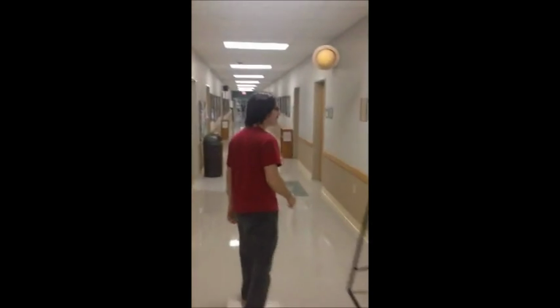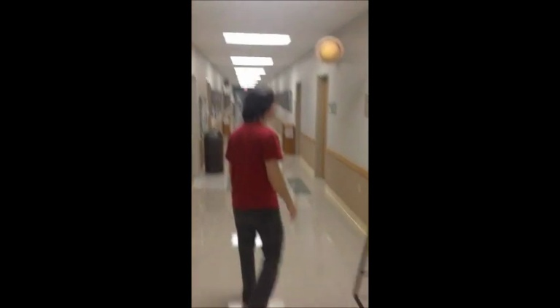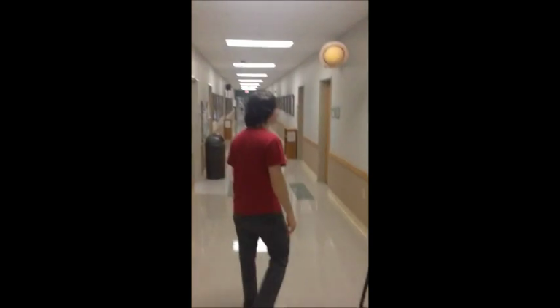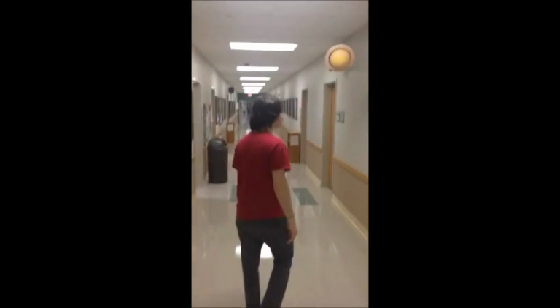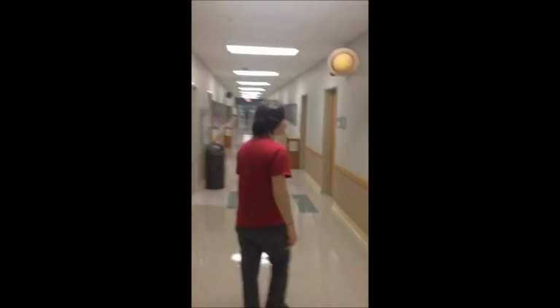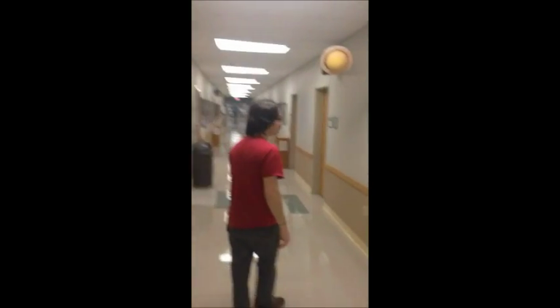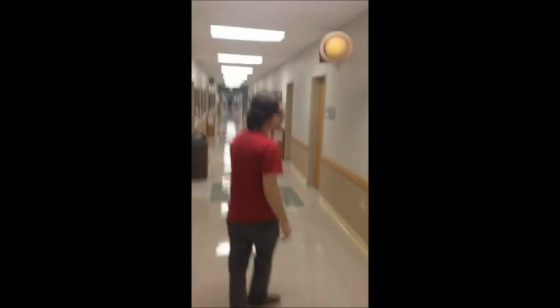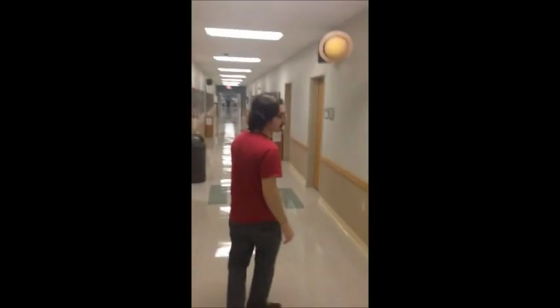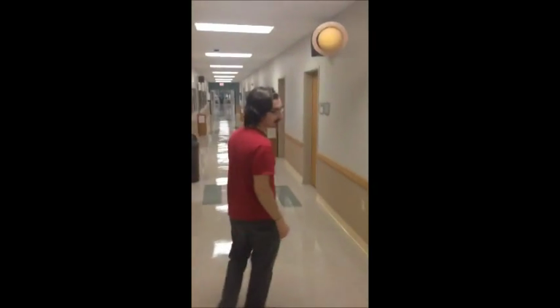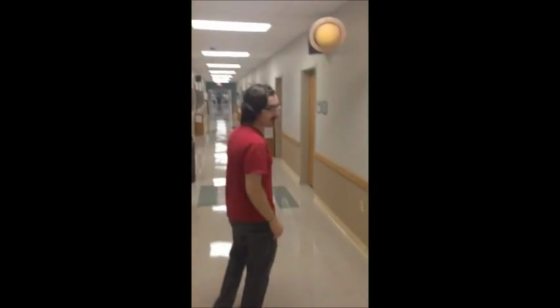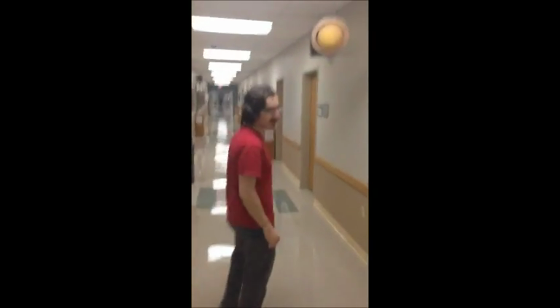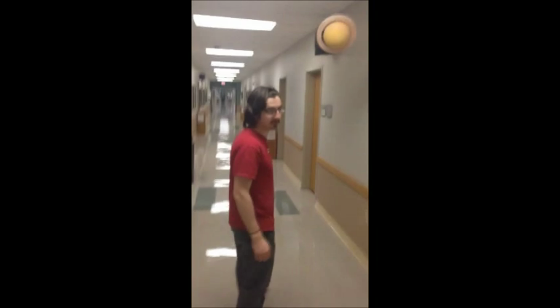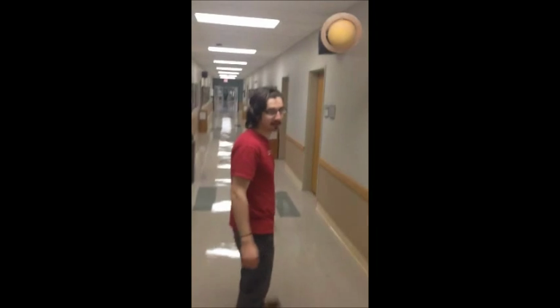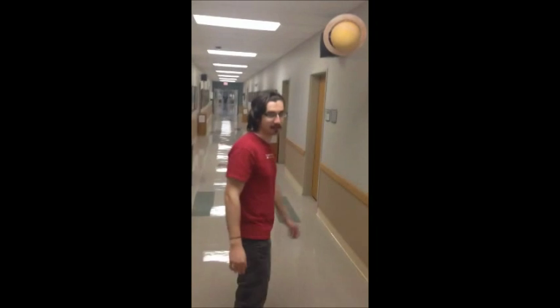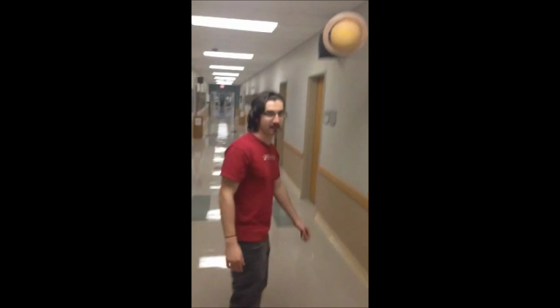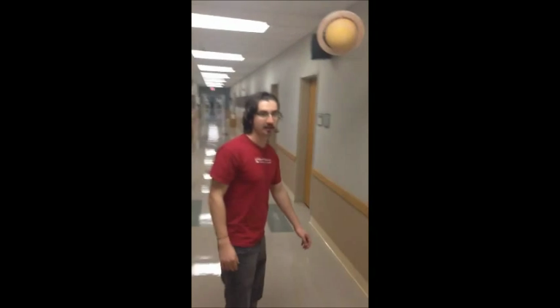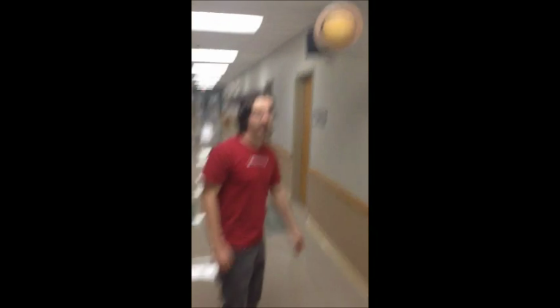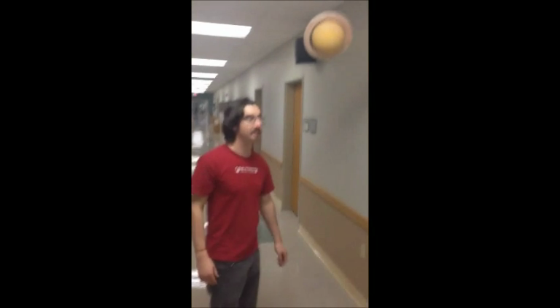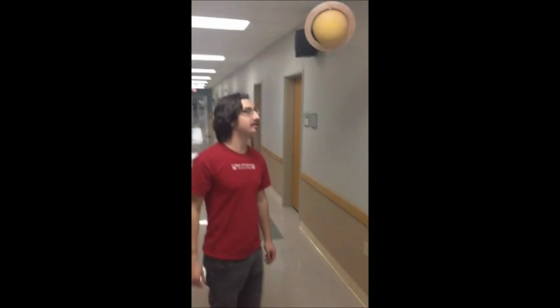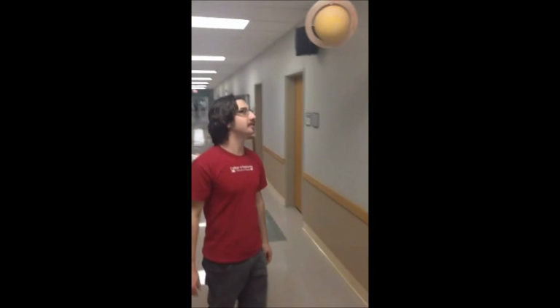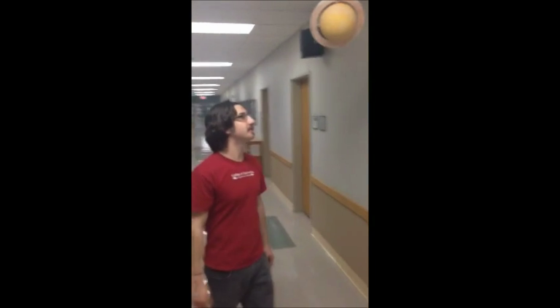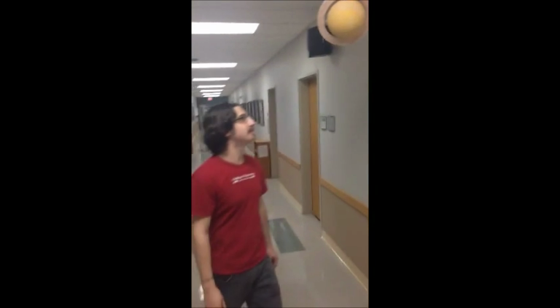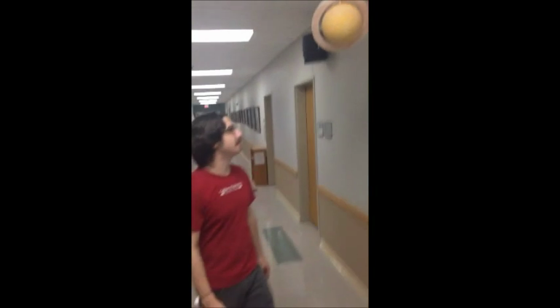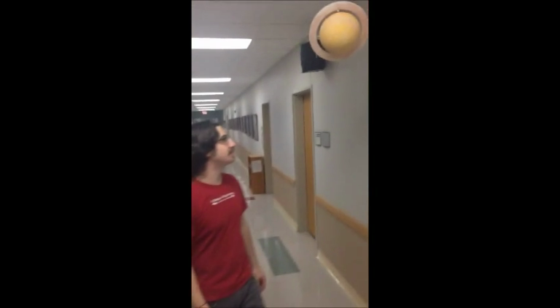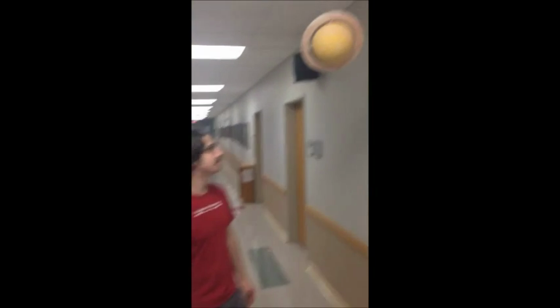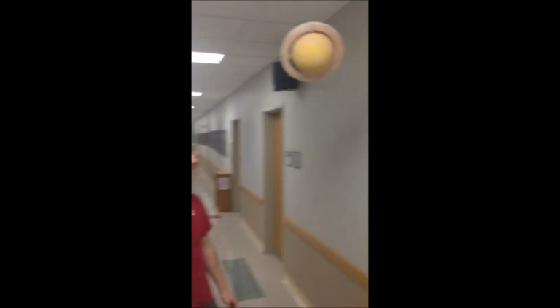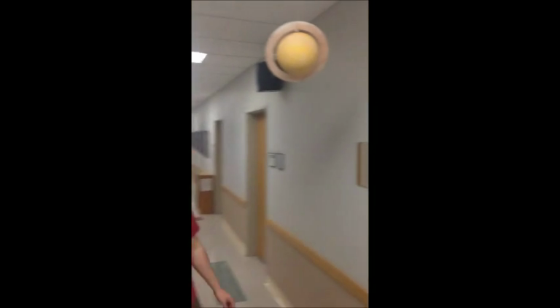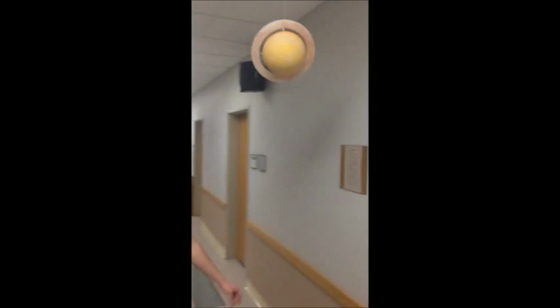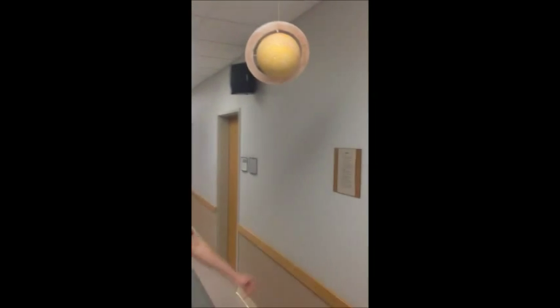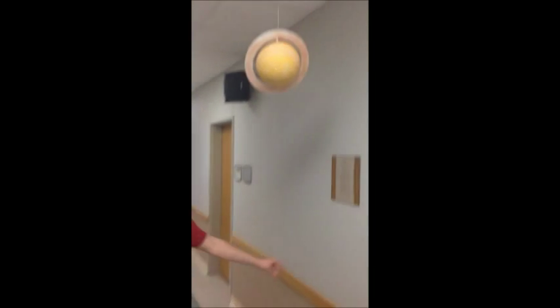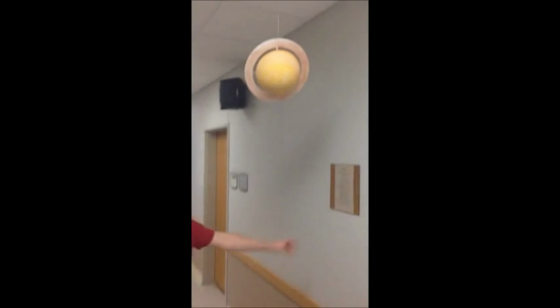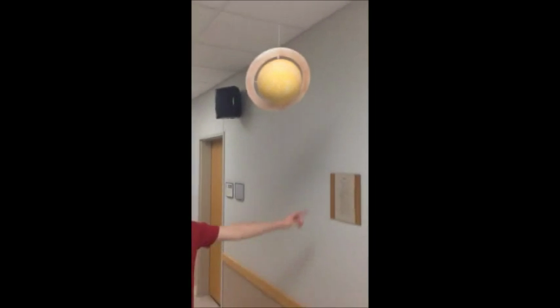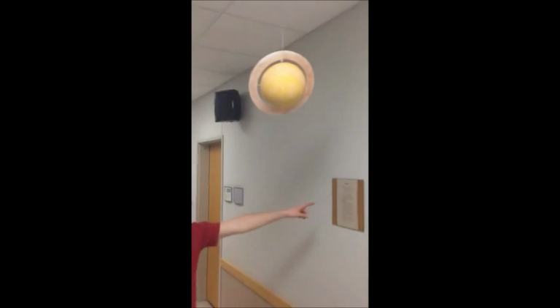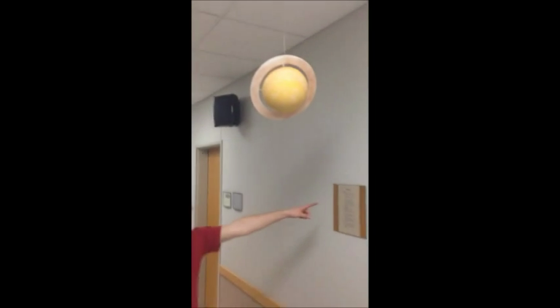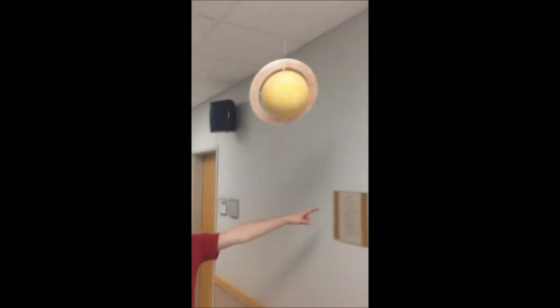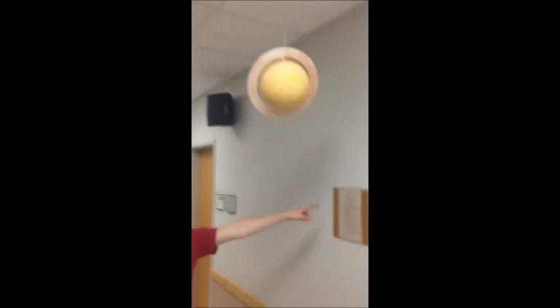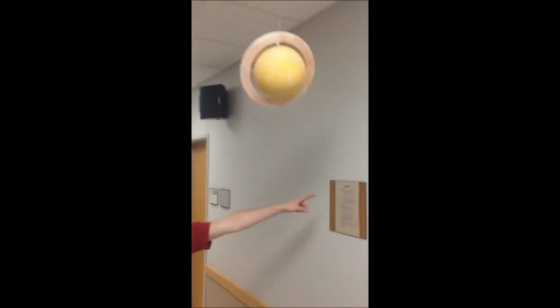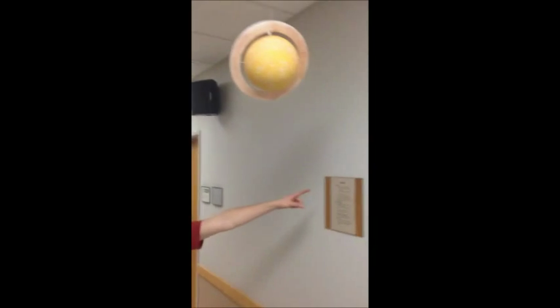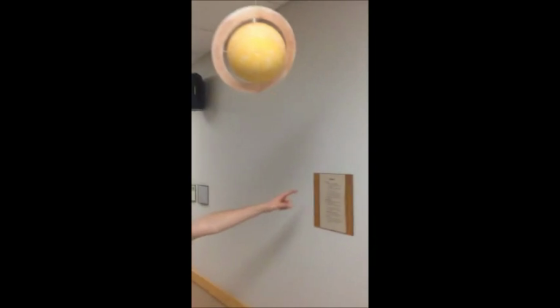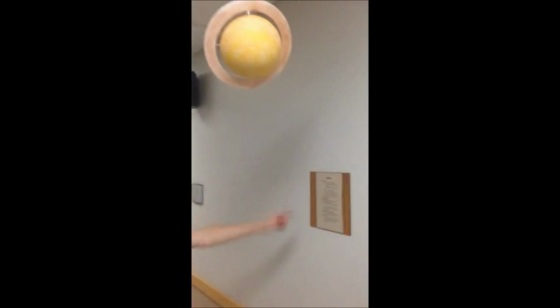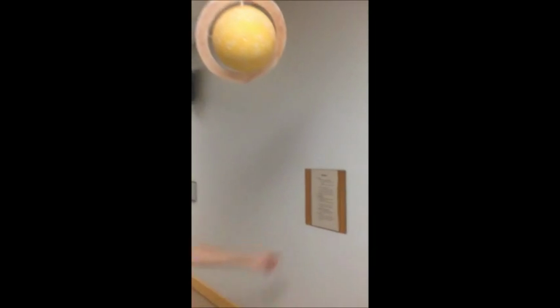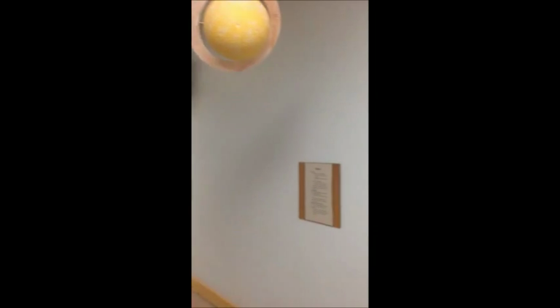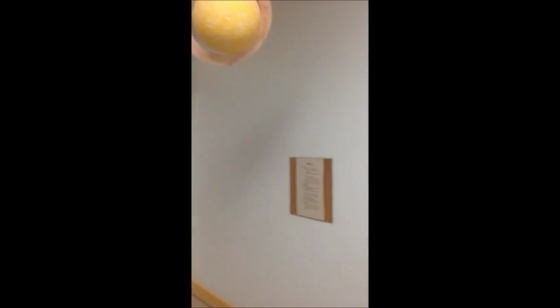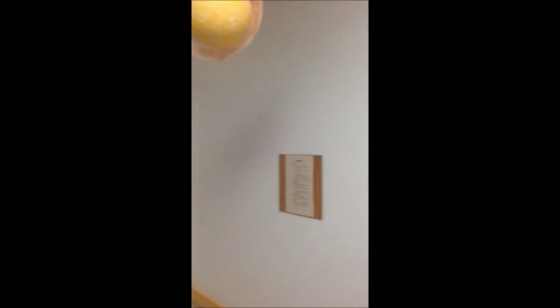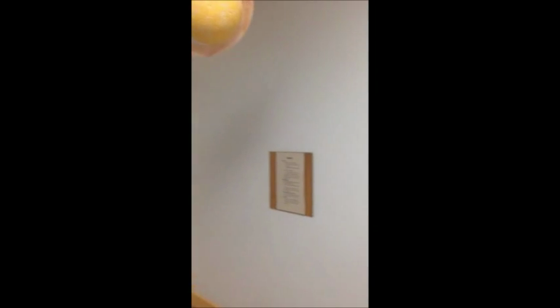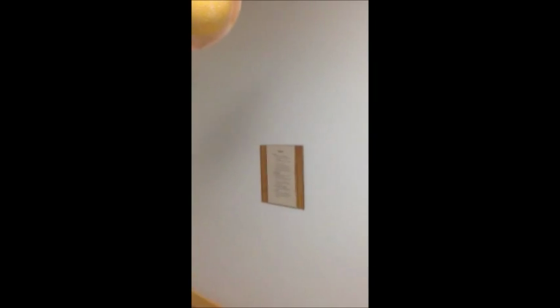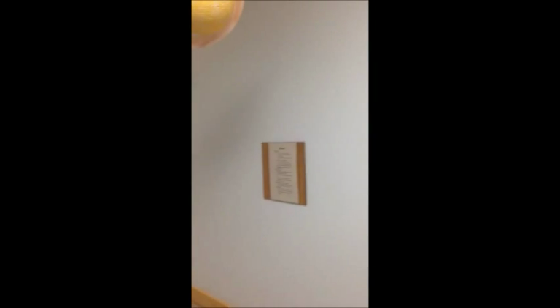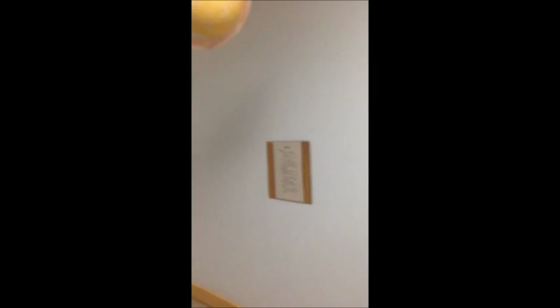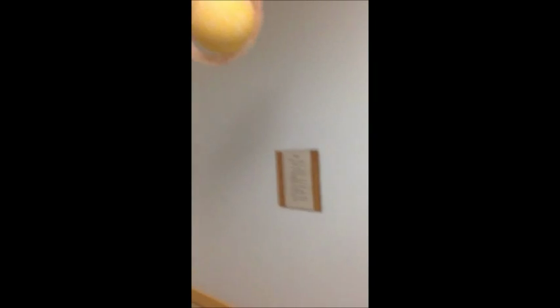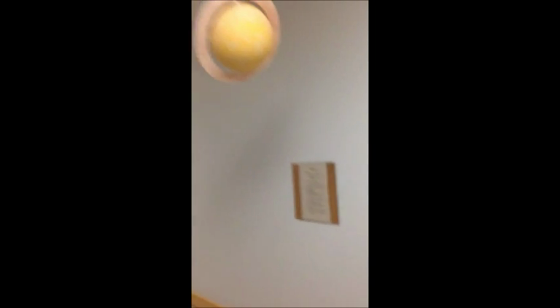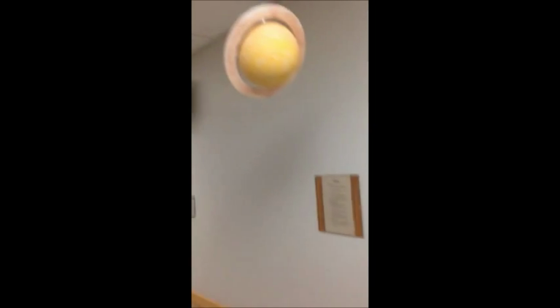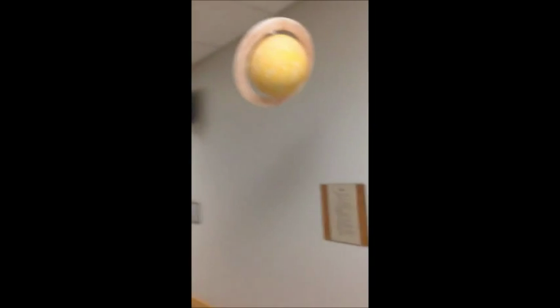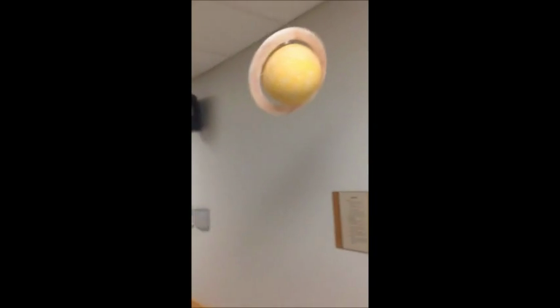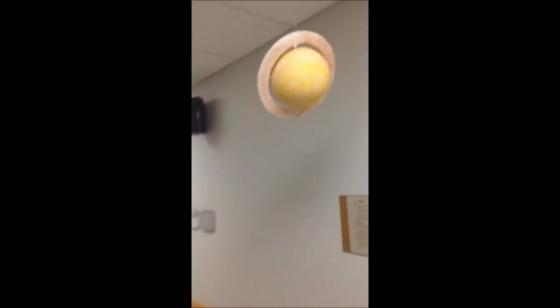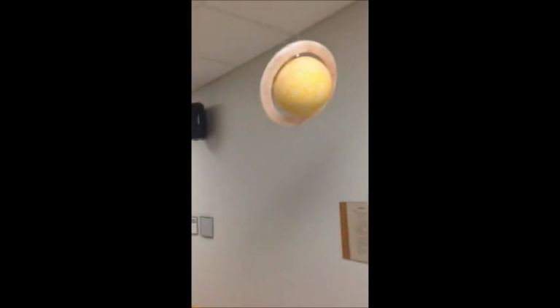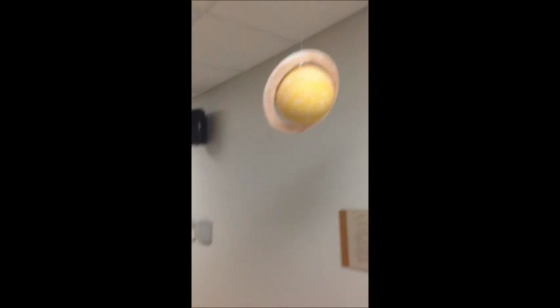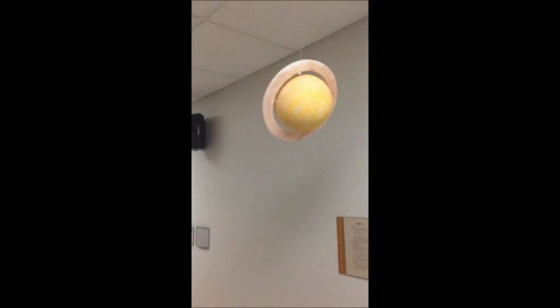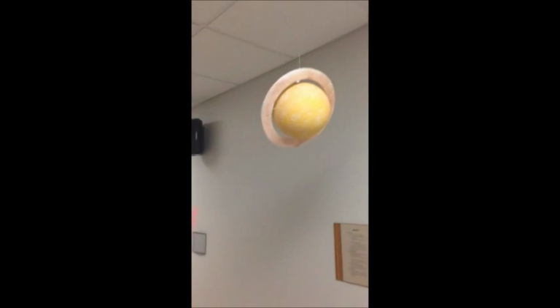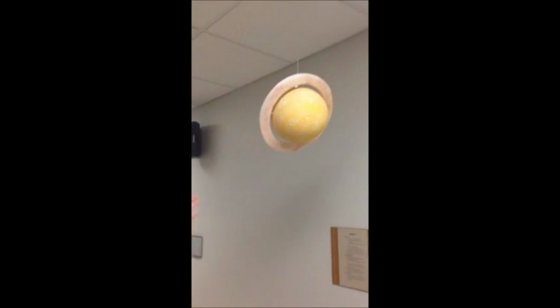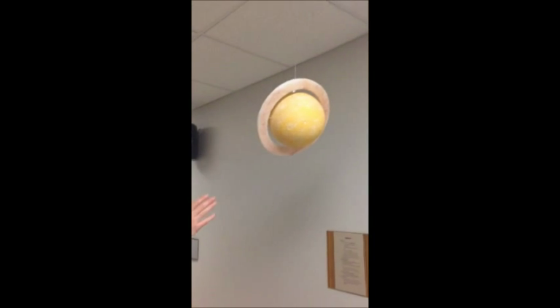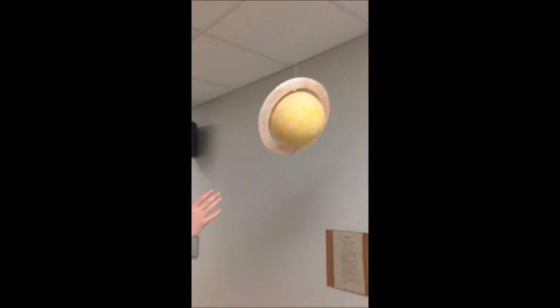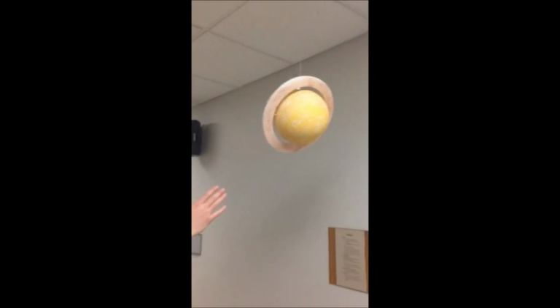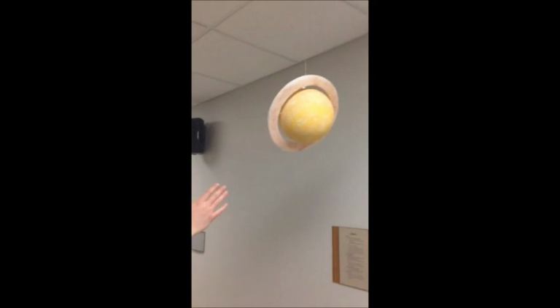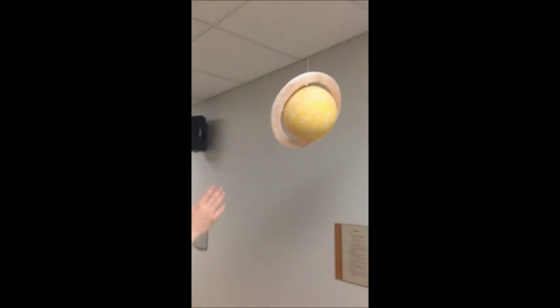The distance that we're walking is a scaled distance. This one is Saturn right here. You can see the ring around it.